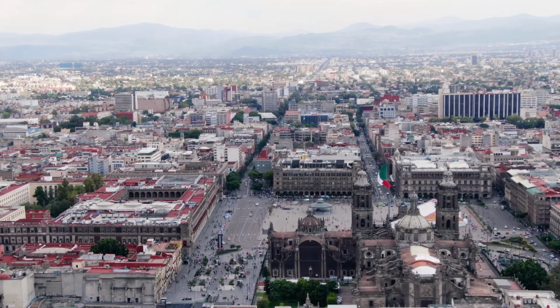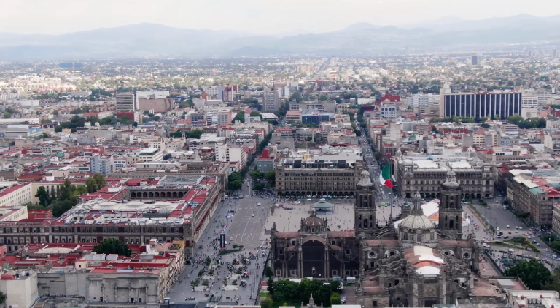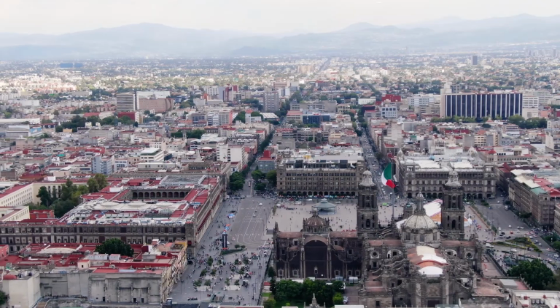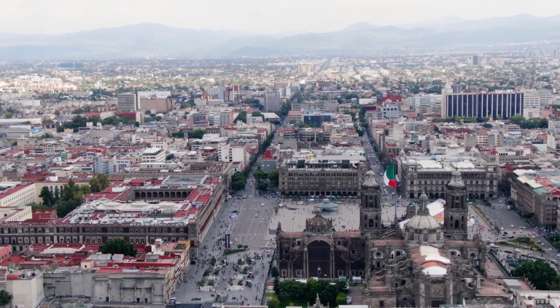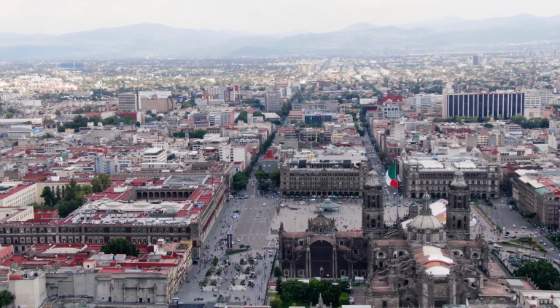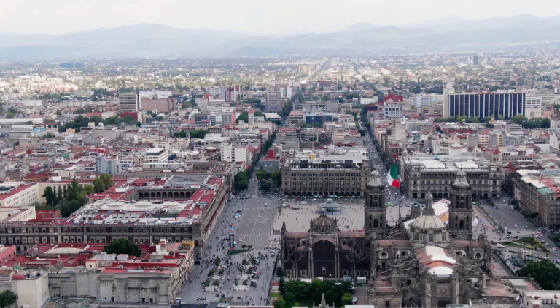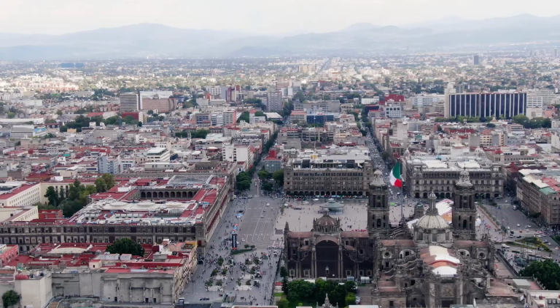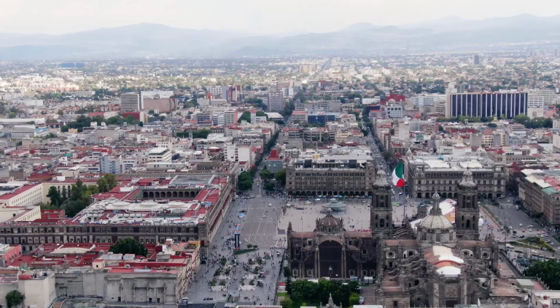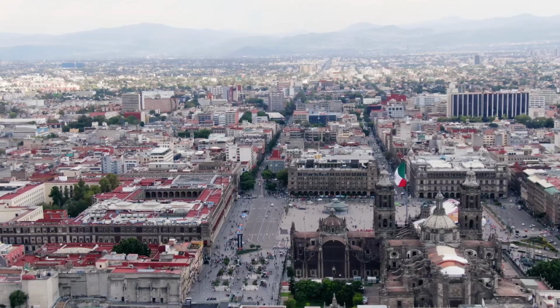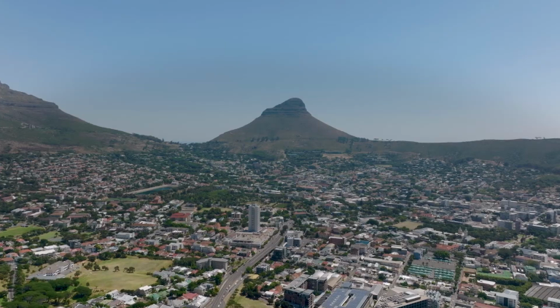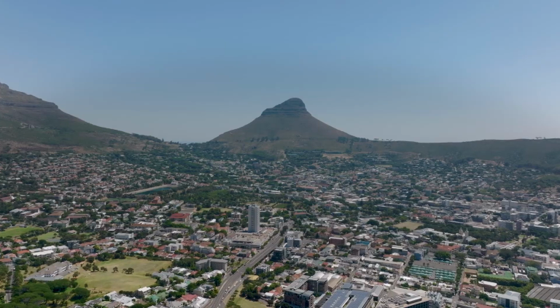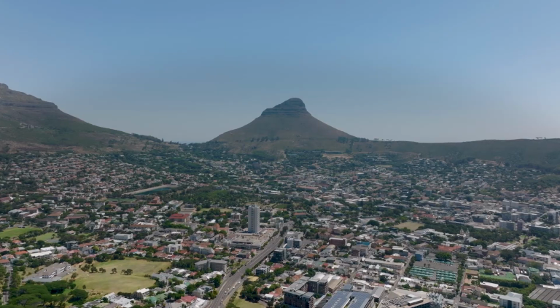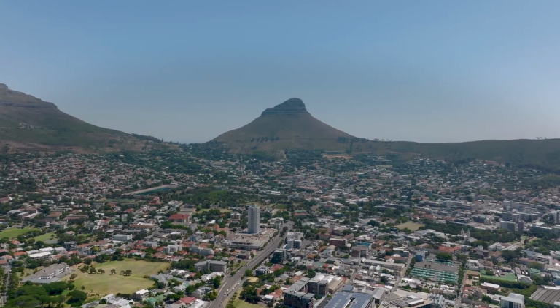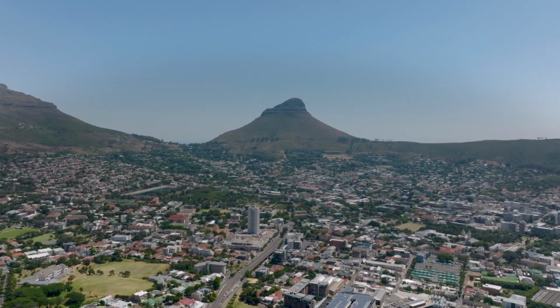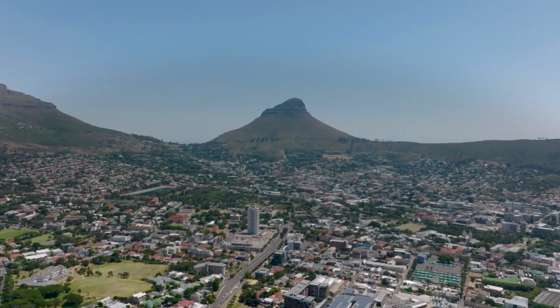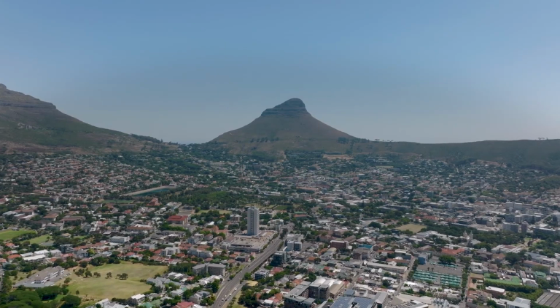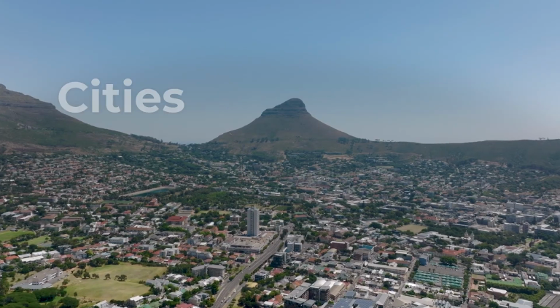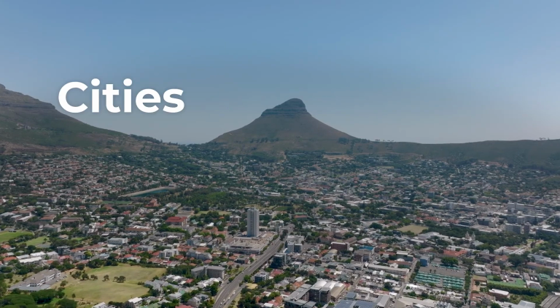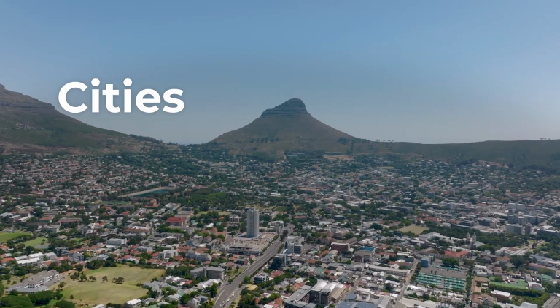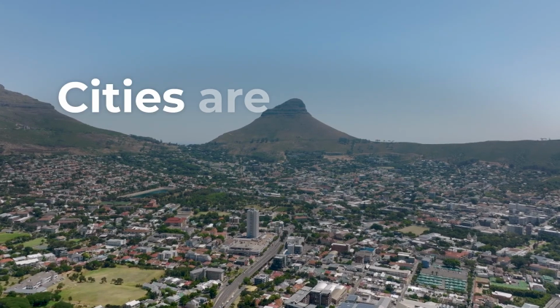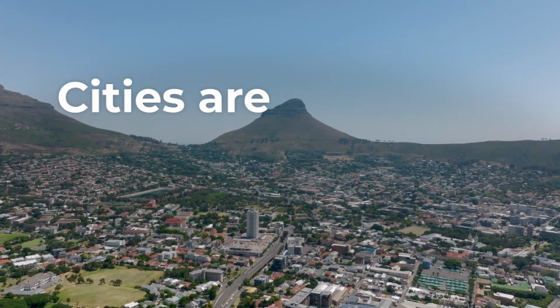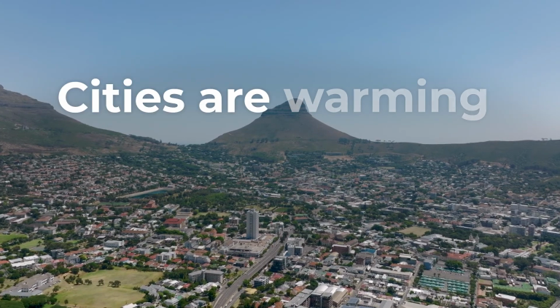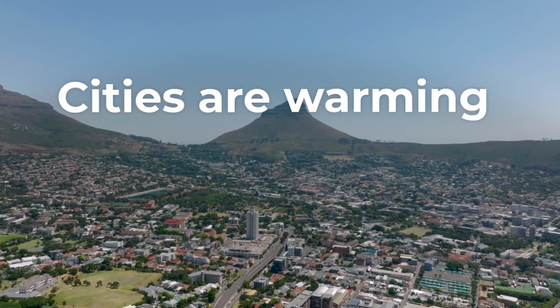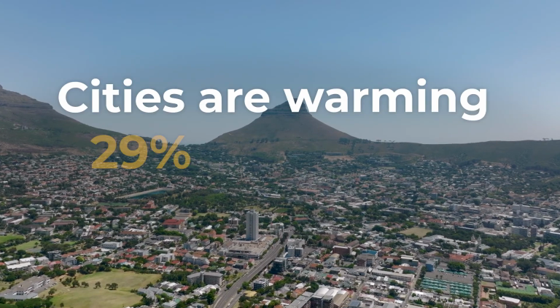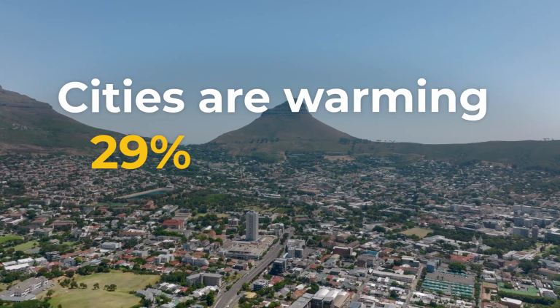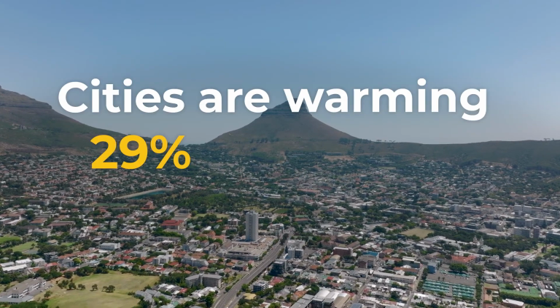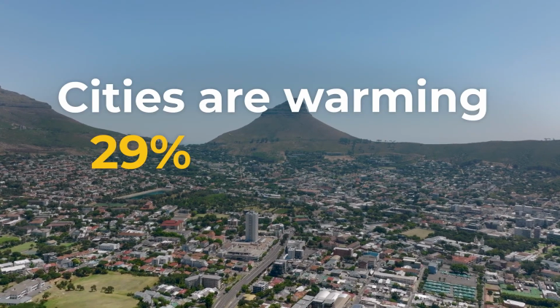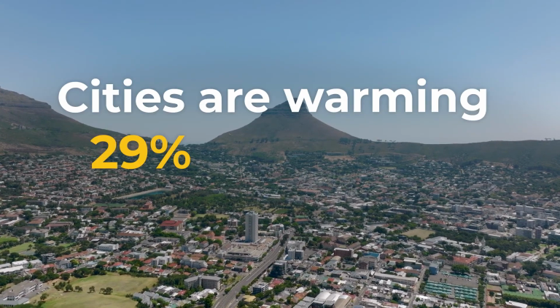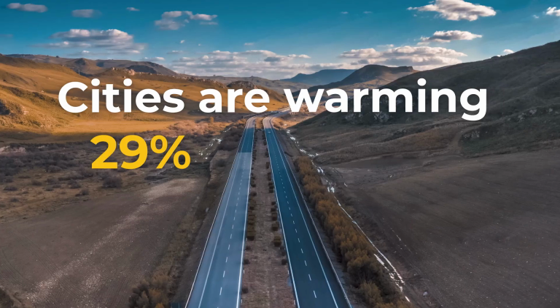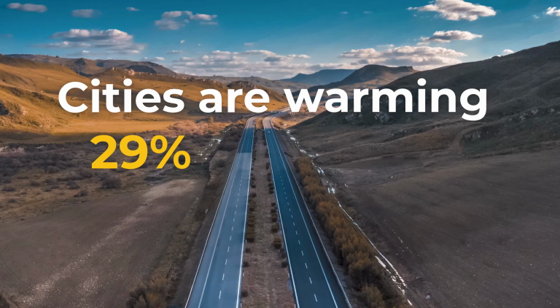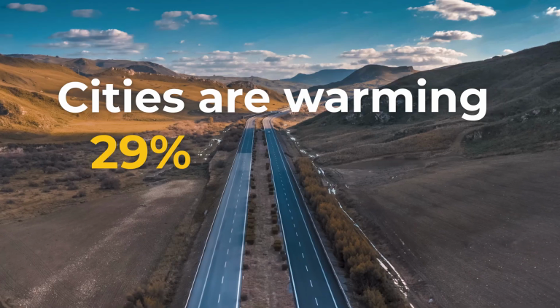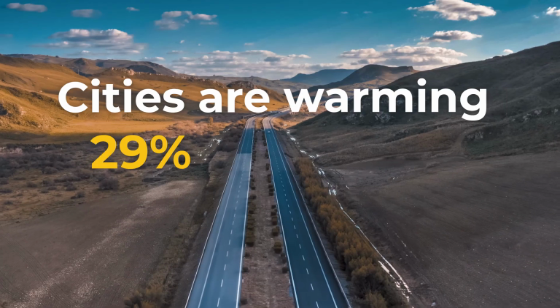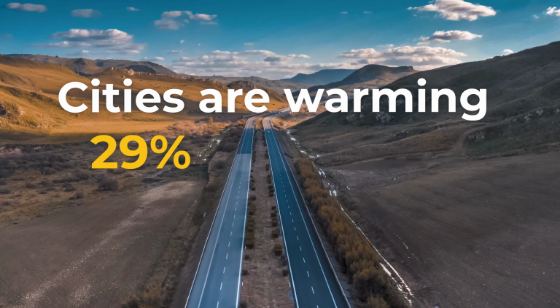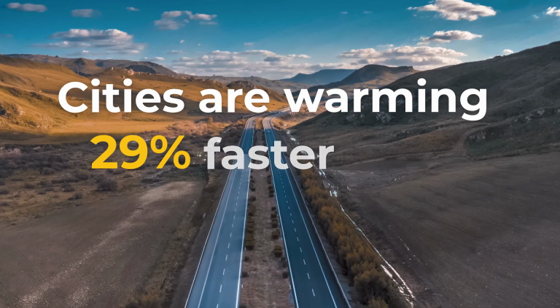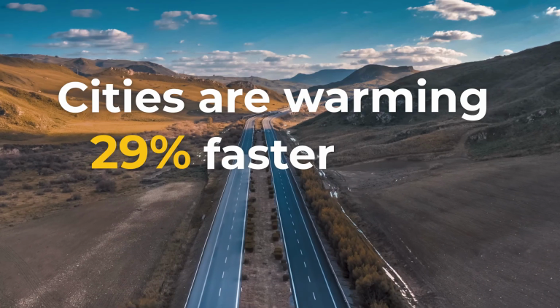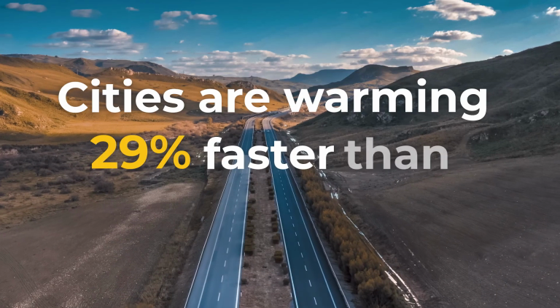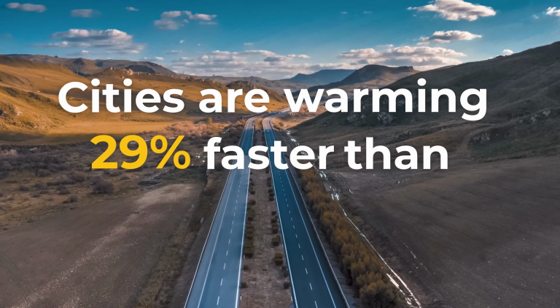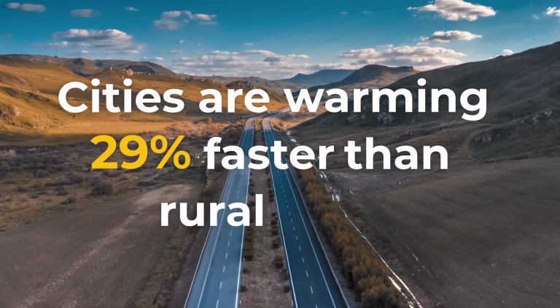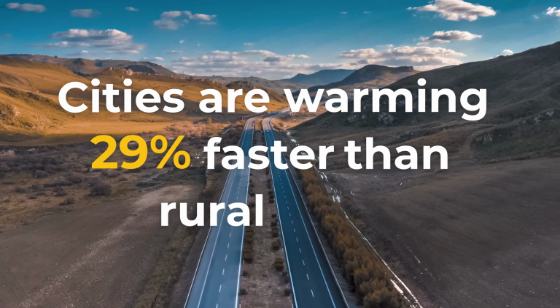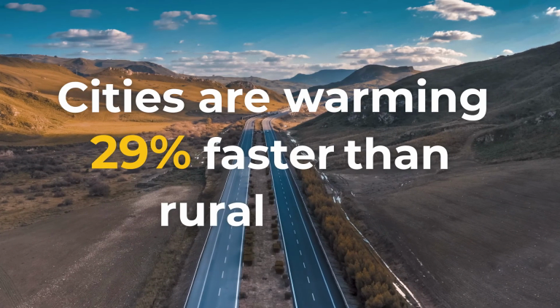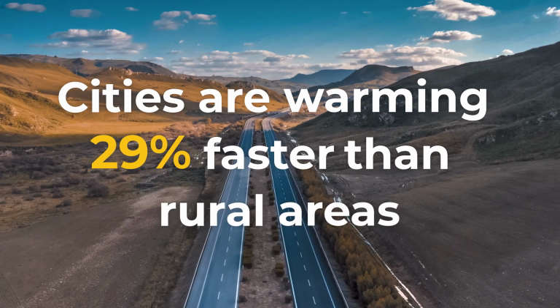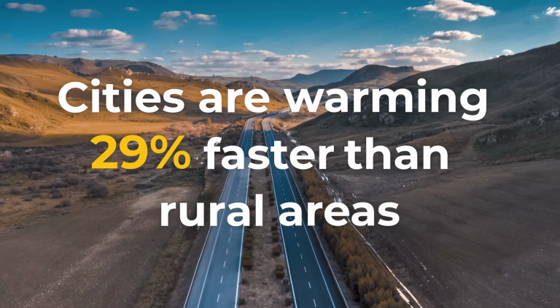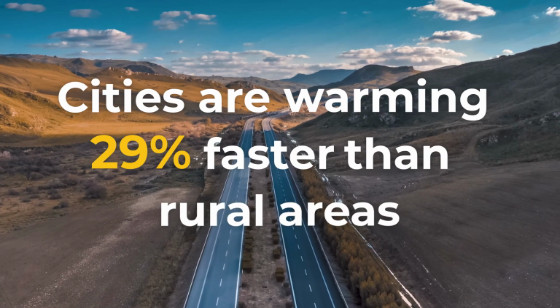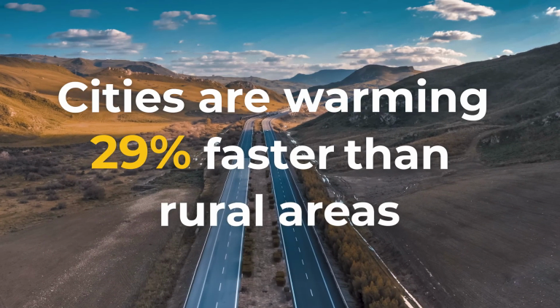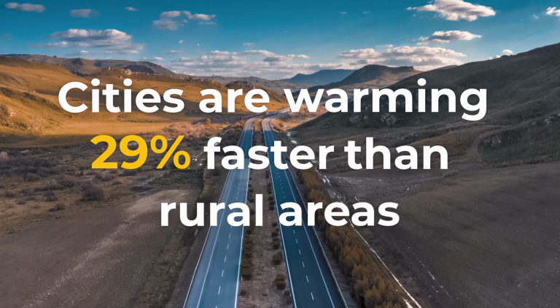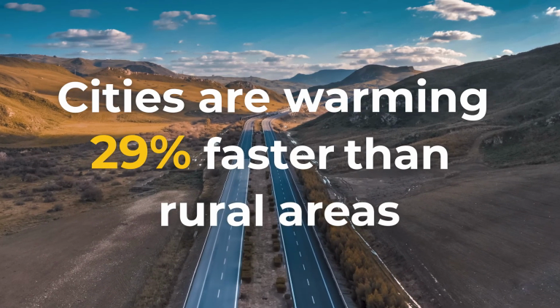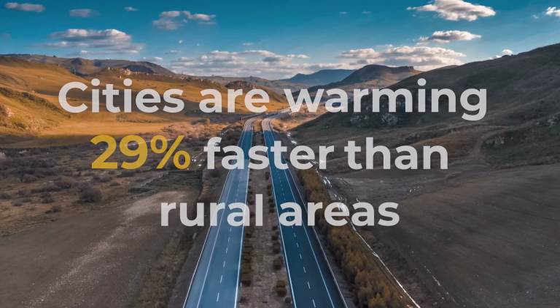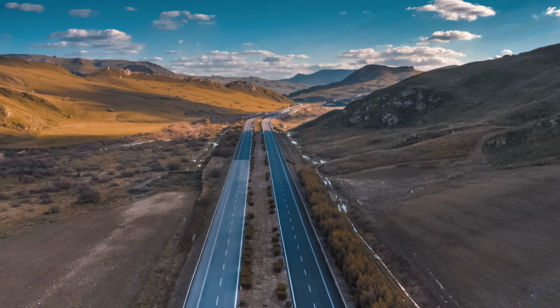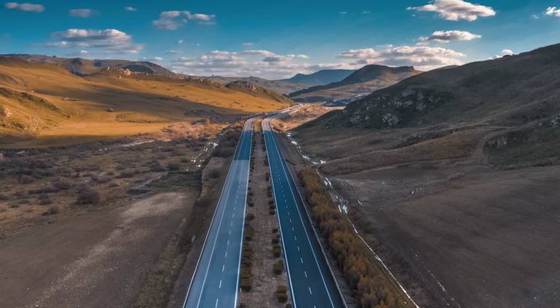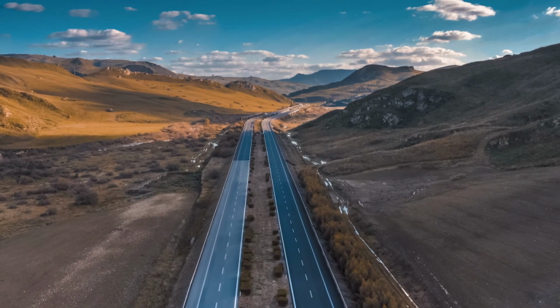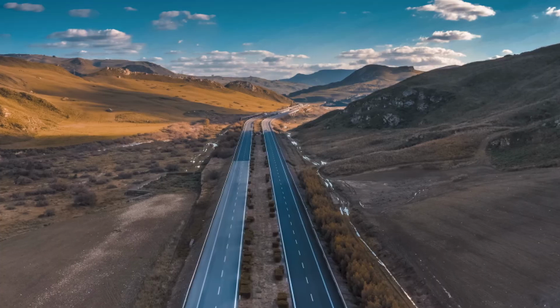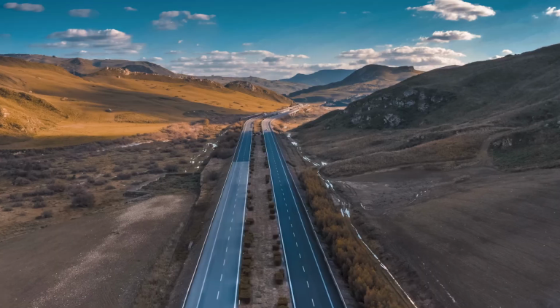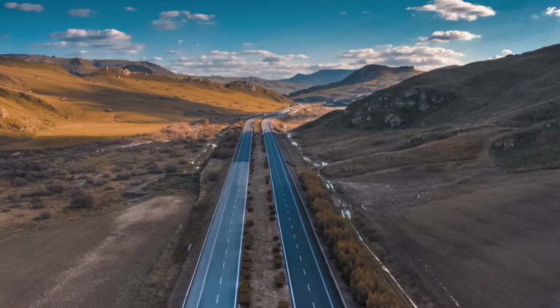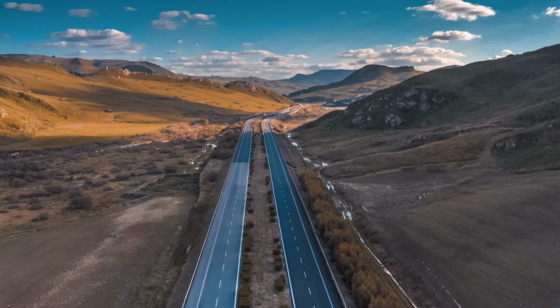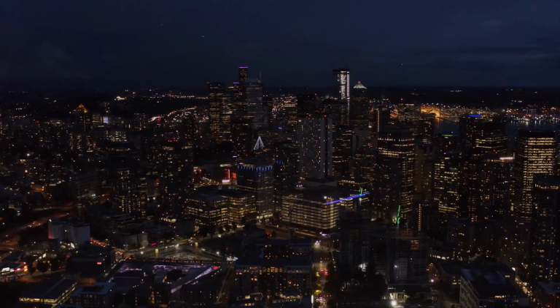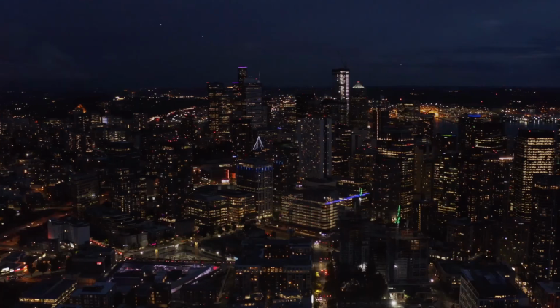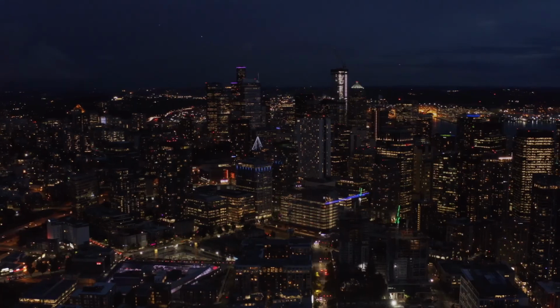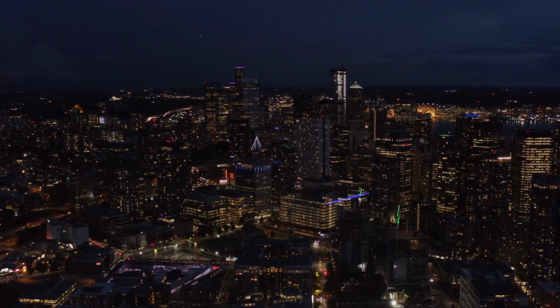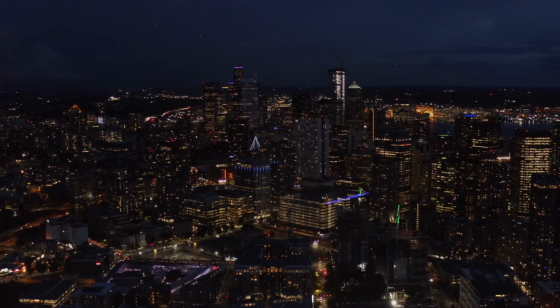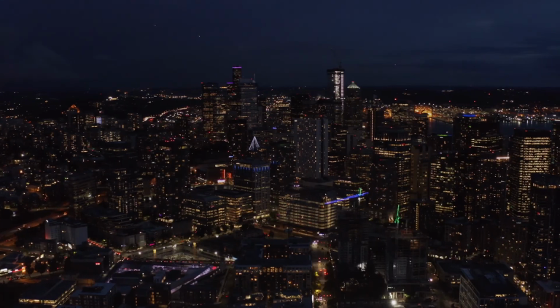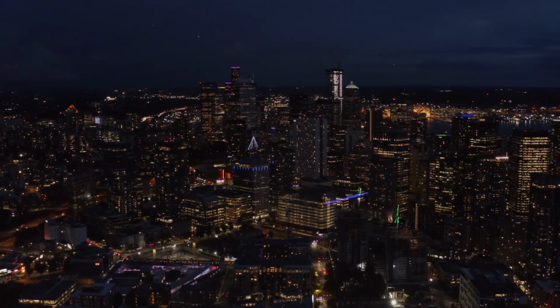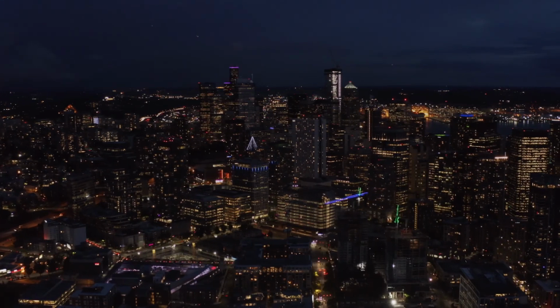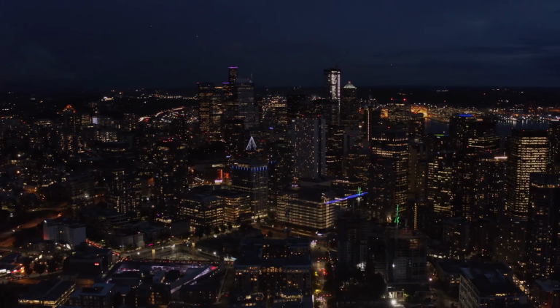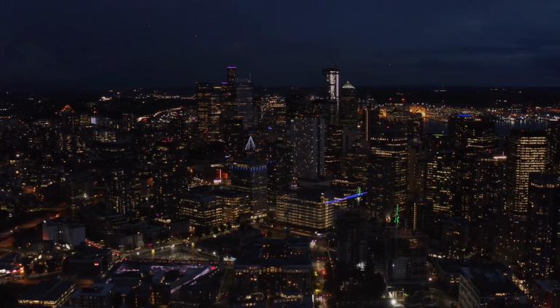We know from recent studies that cities are warming 29% faster than rural areas, with megacities warming even more quickly.